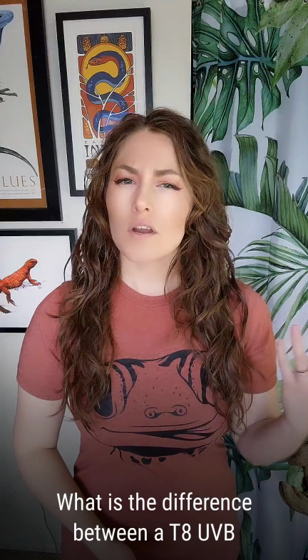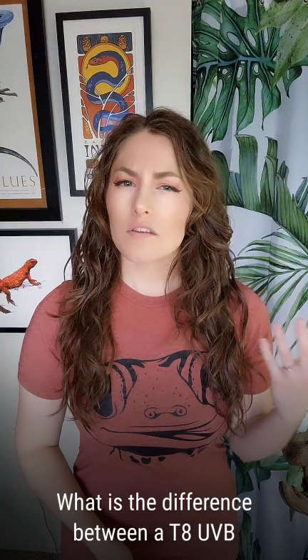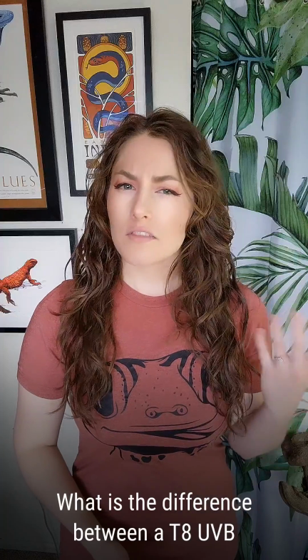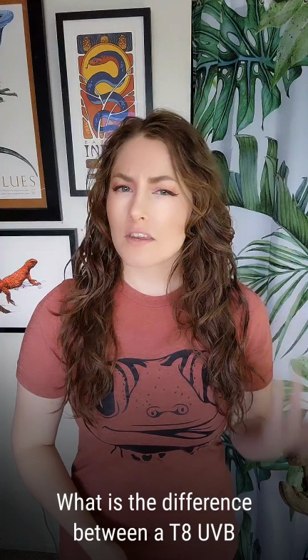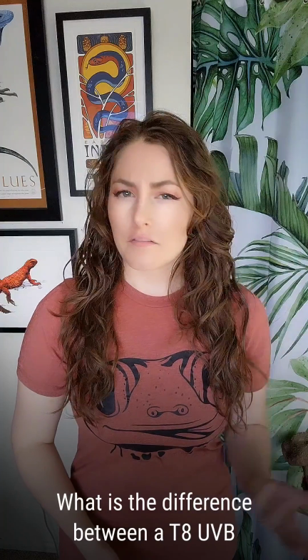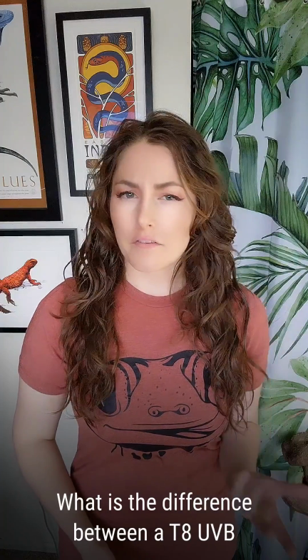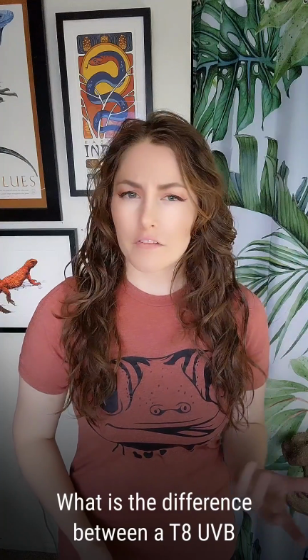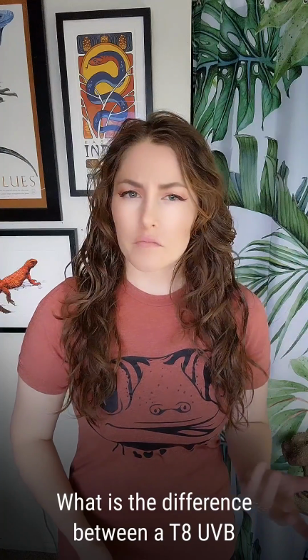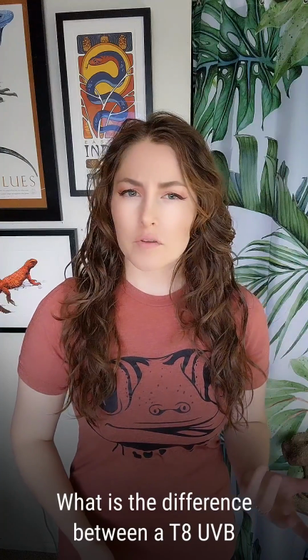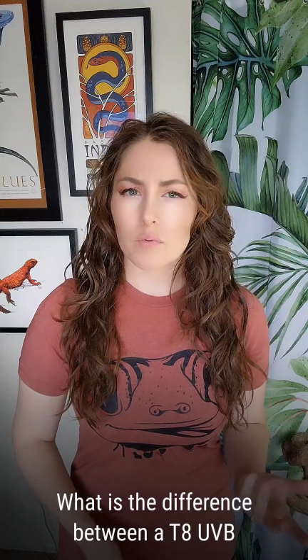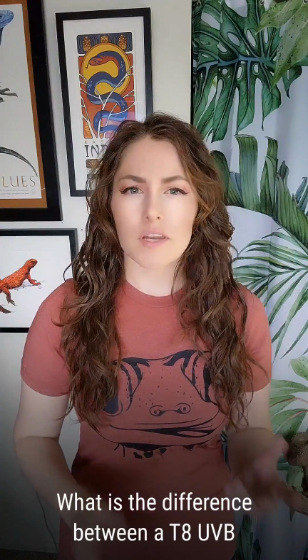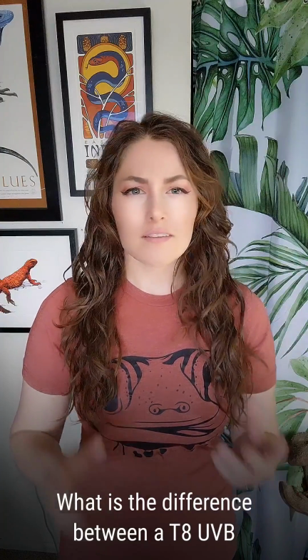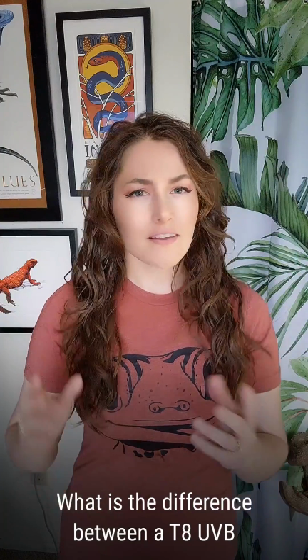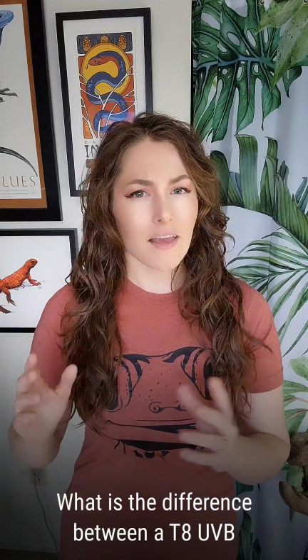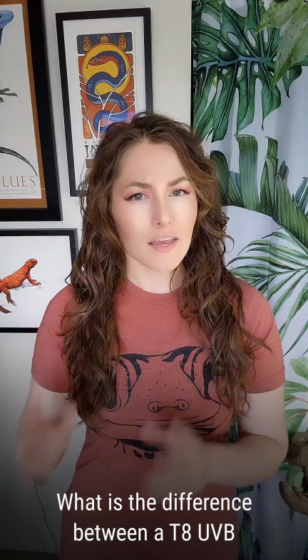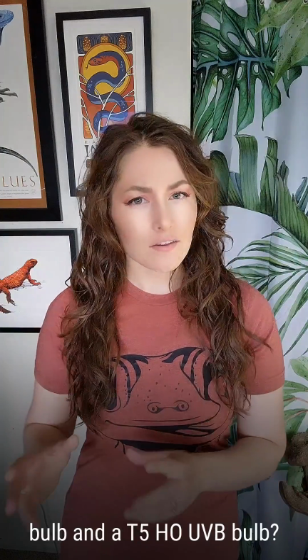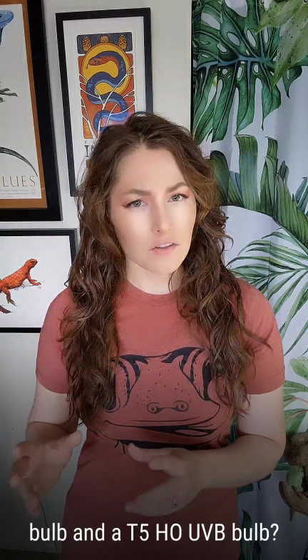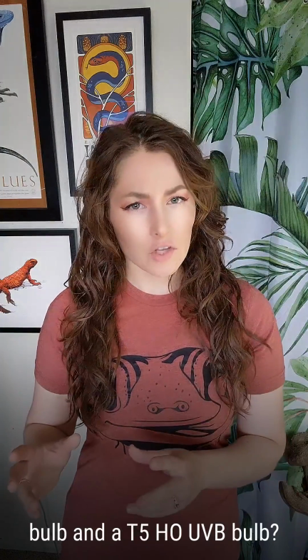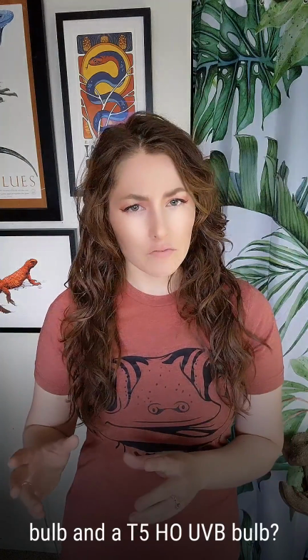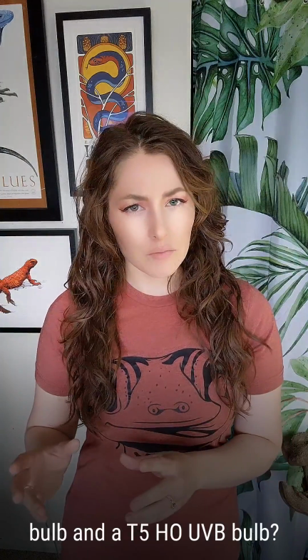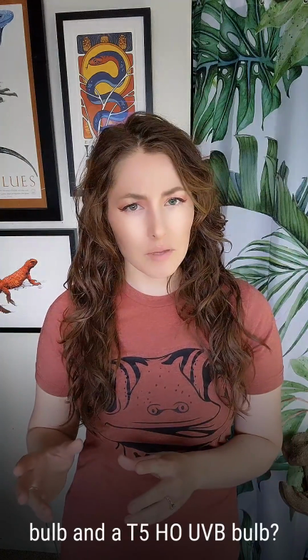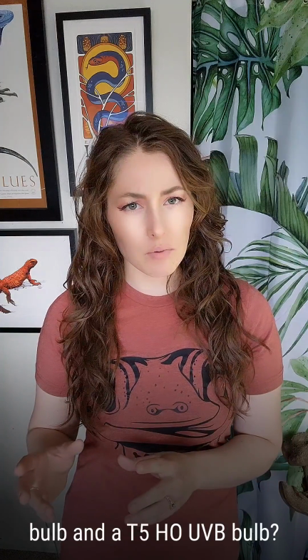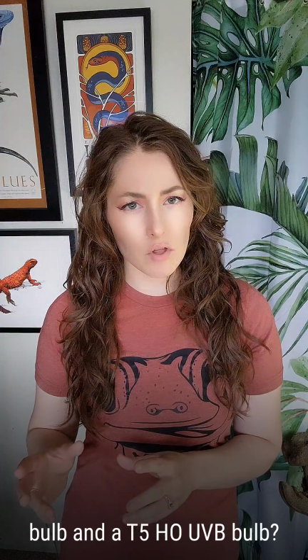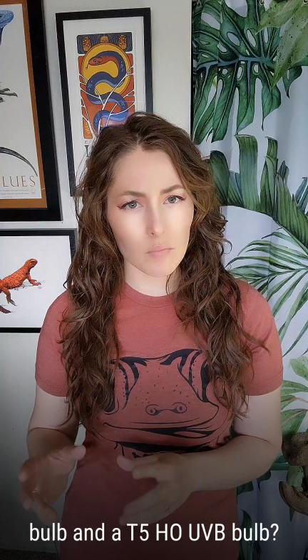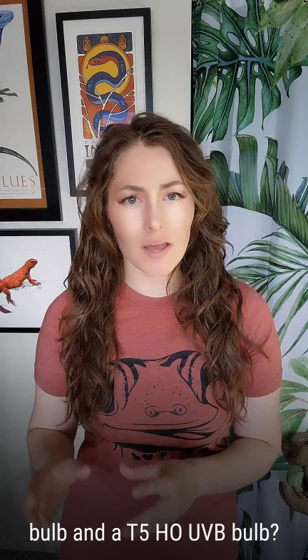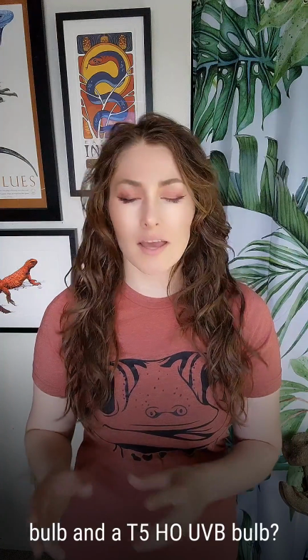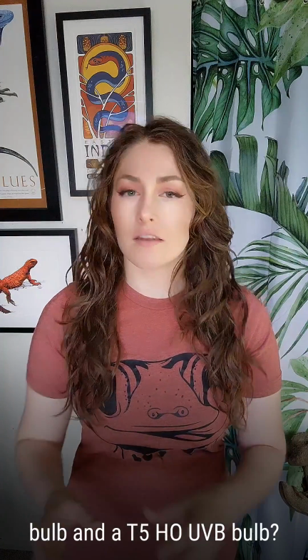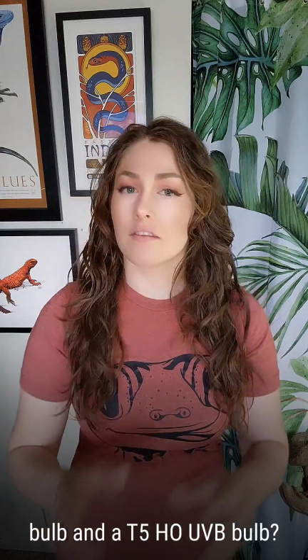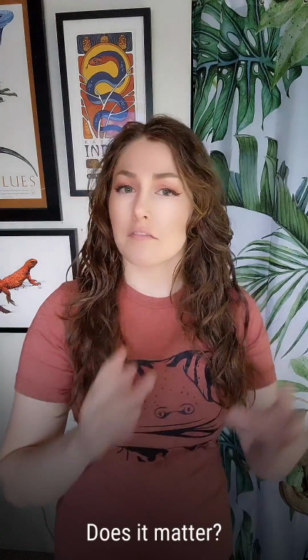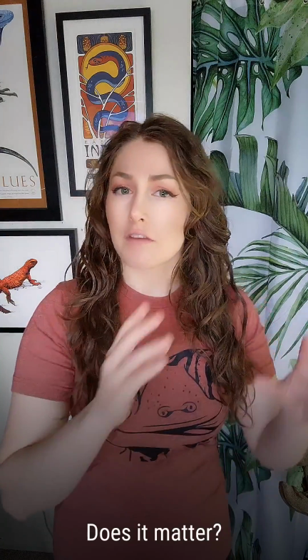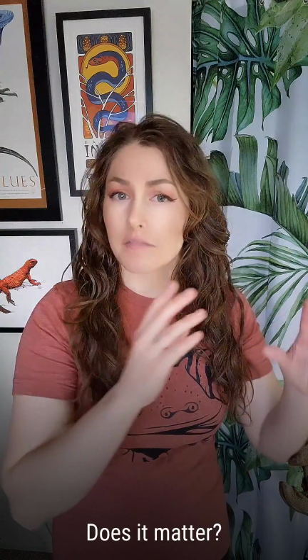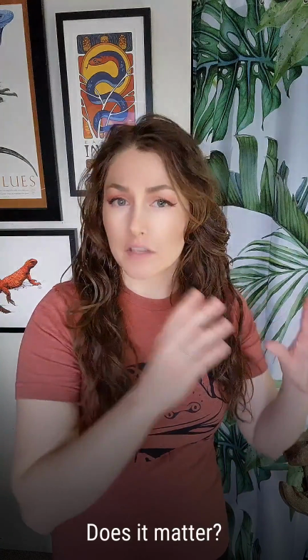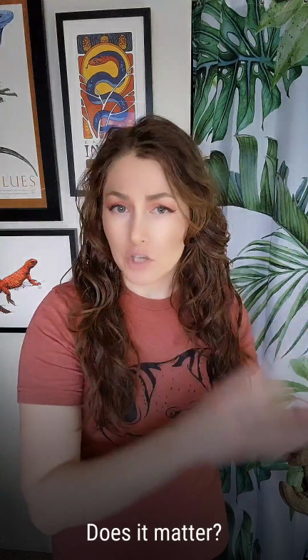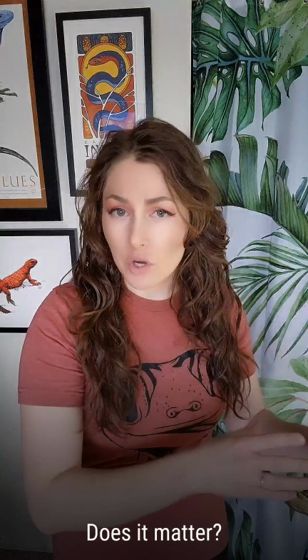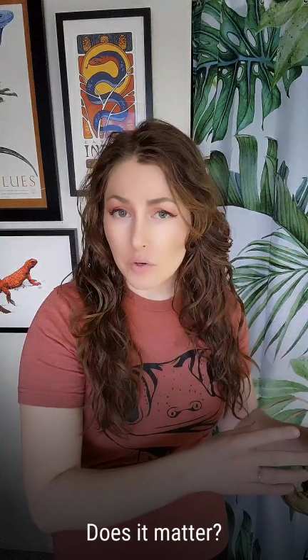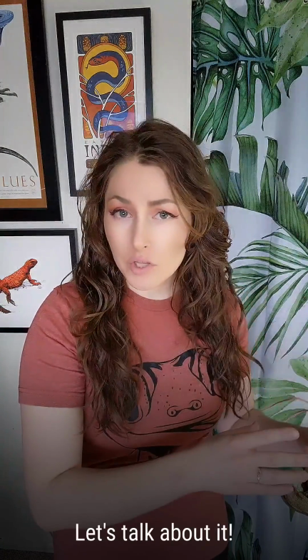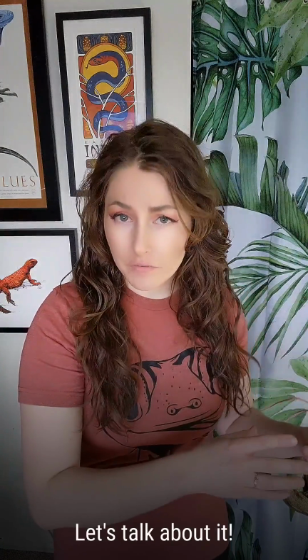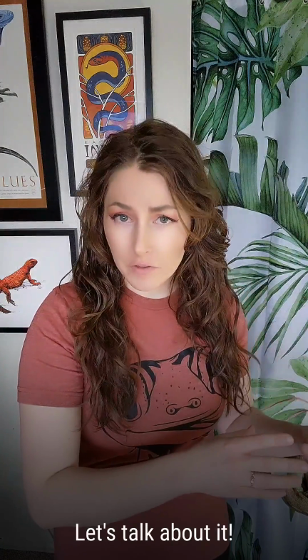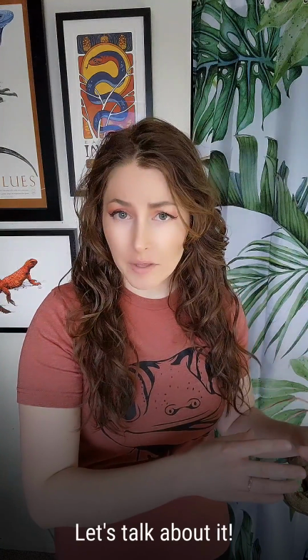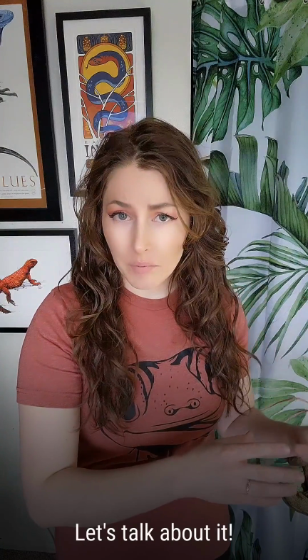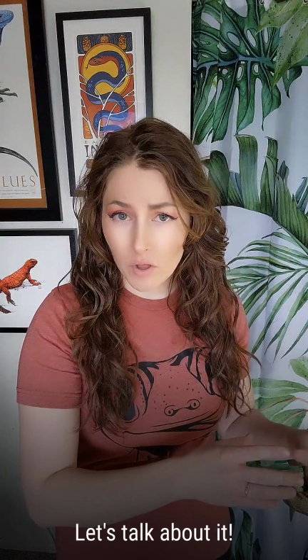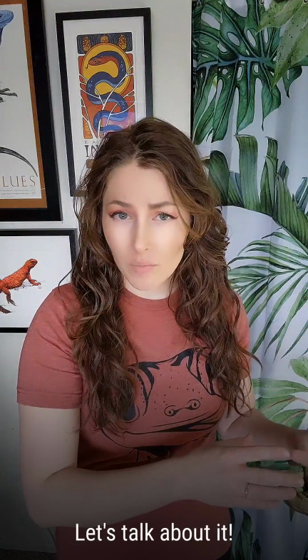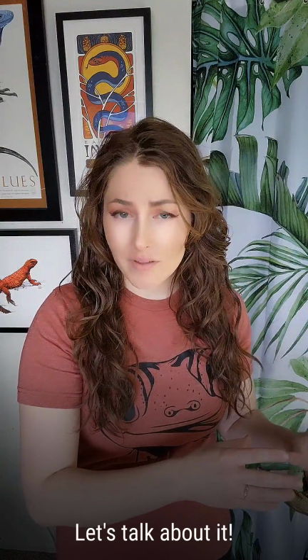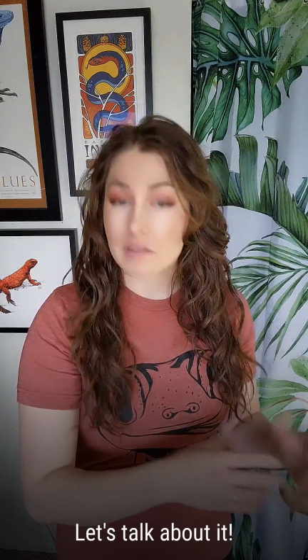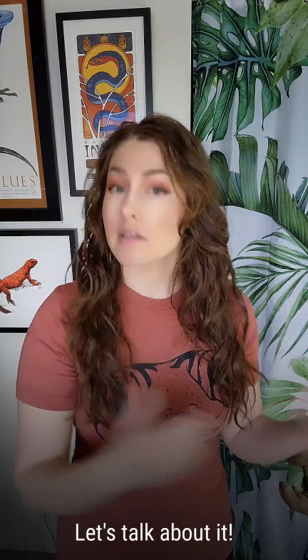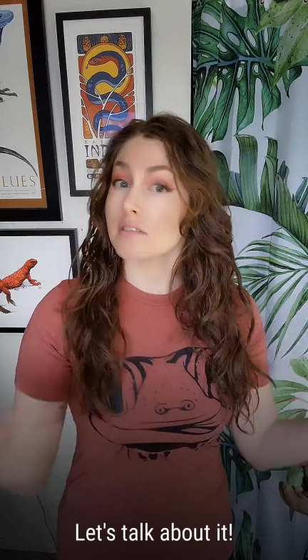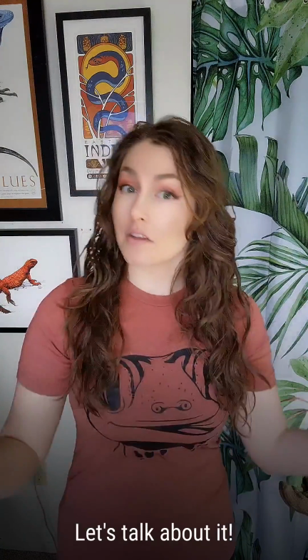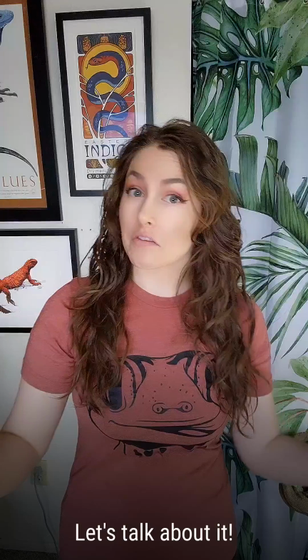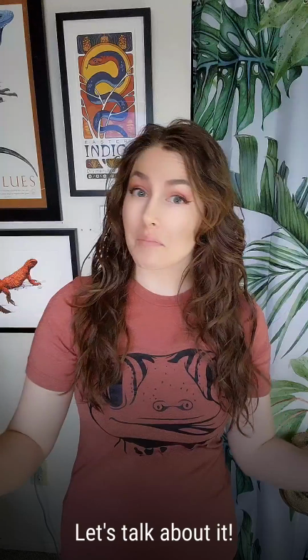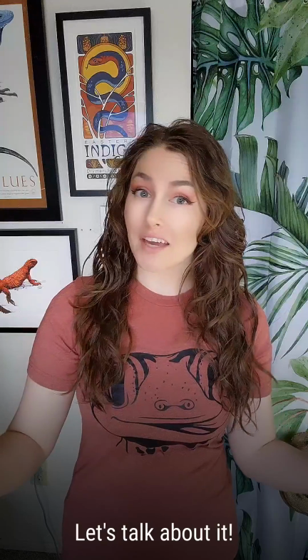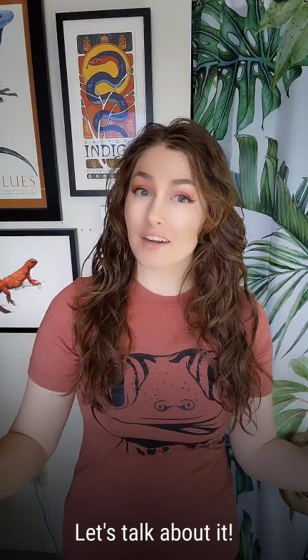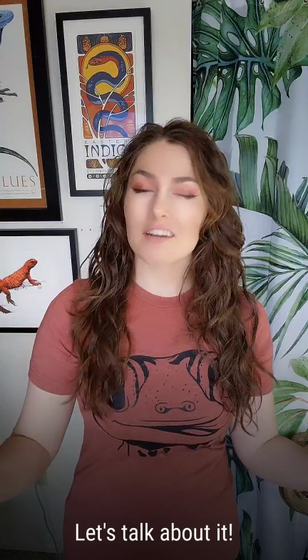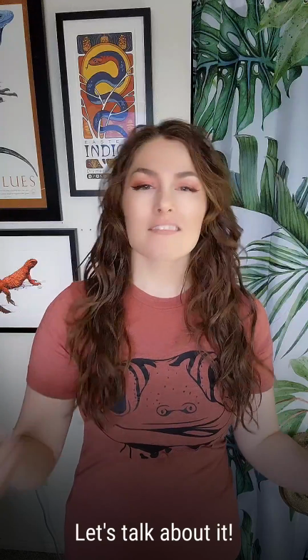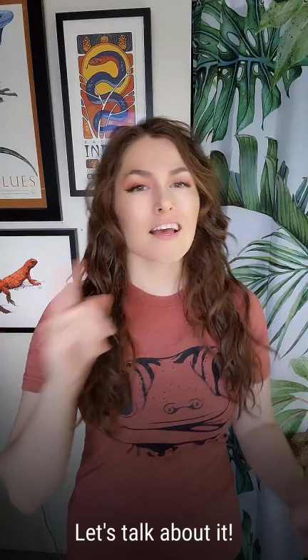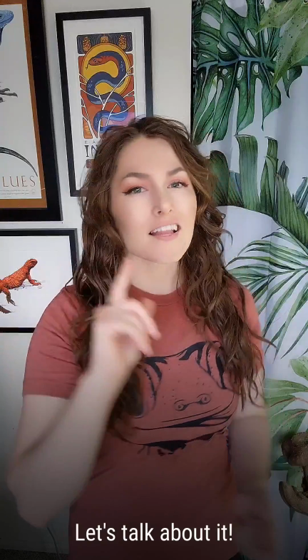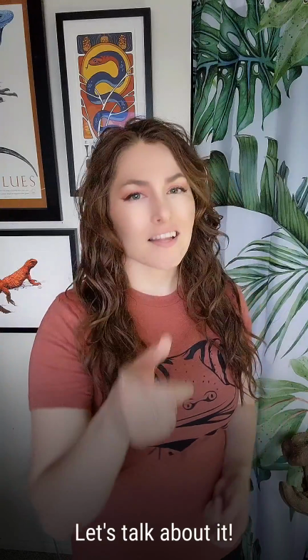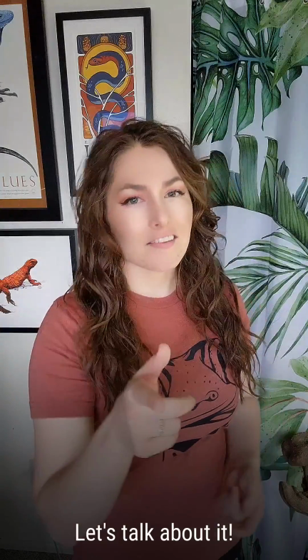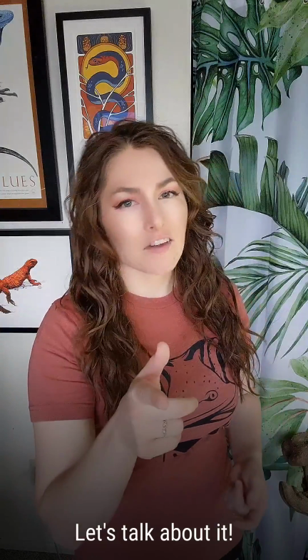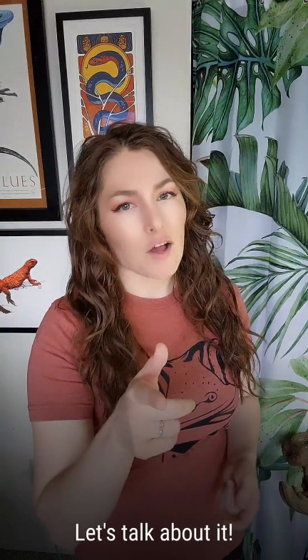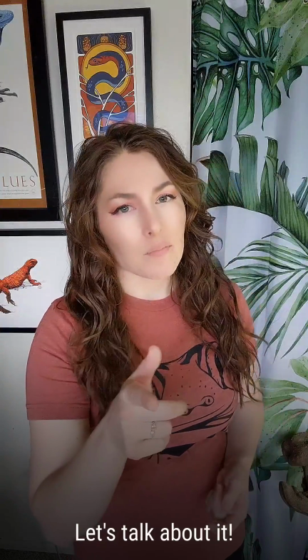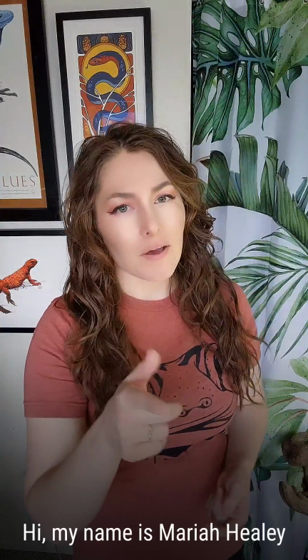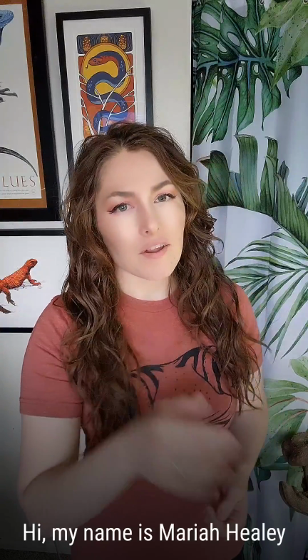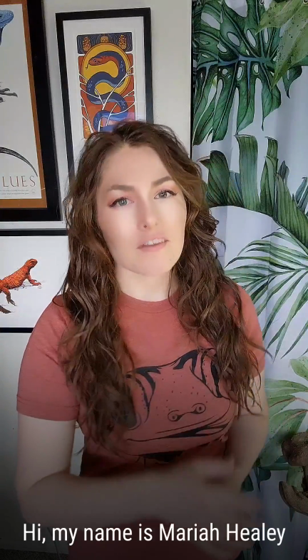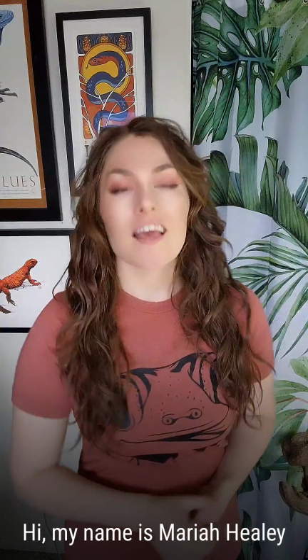What is the difference between a T8 UVB bulb and a T5HO UVB bulb? Does it matter? Let's talk about it.